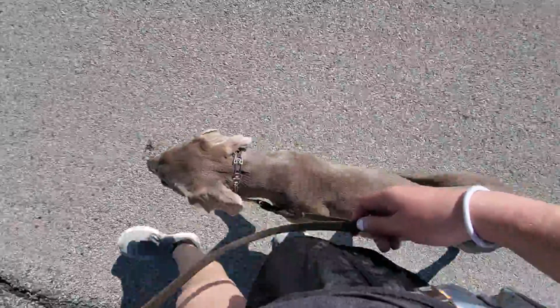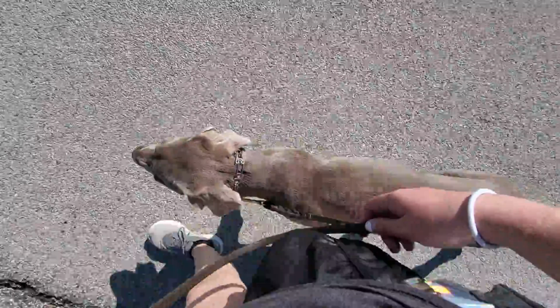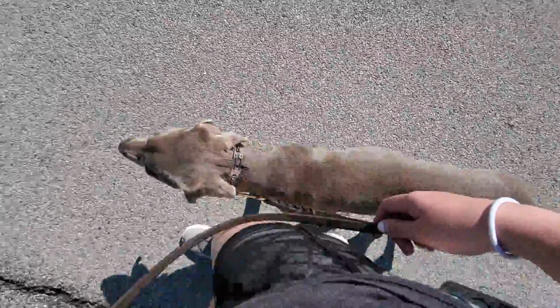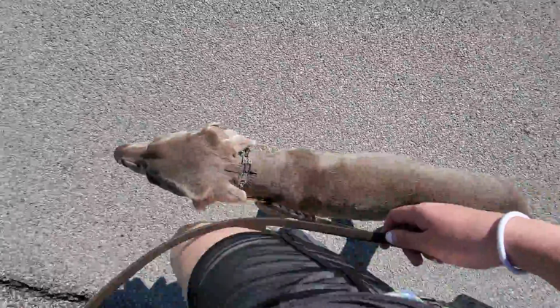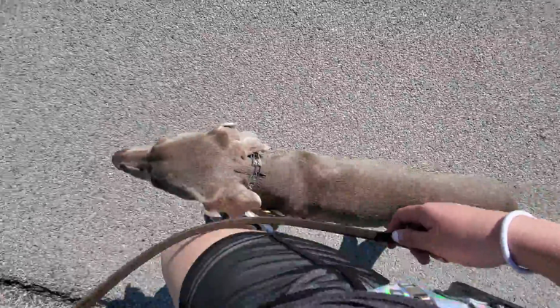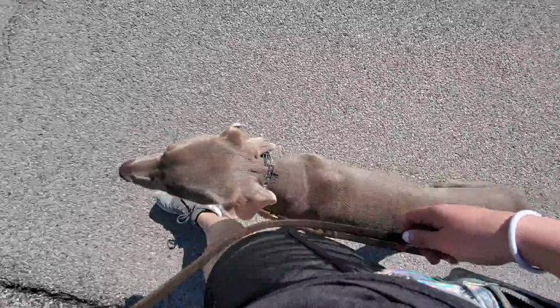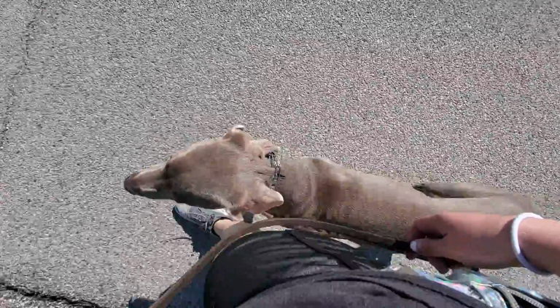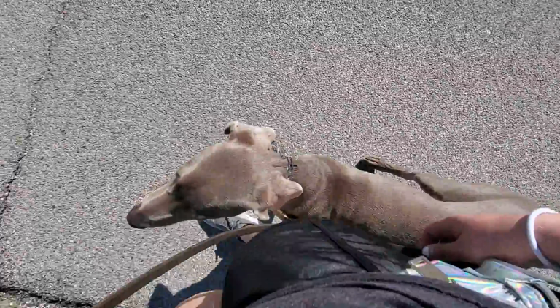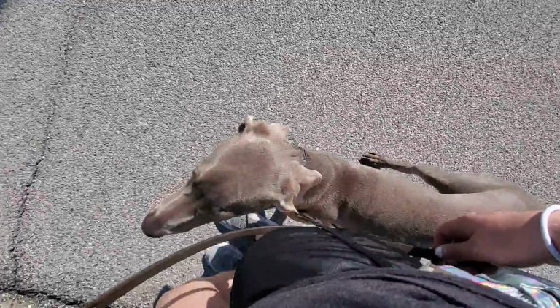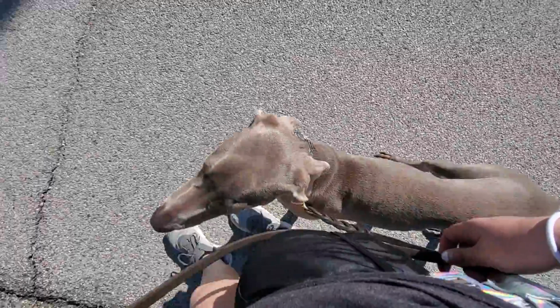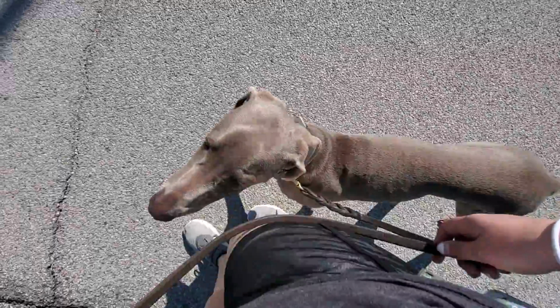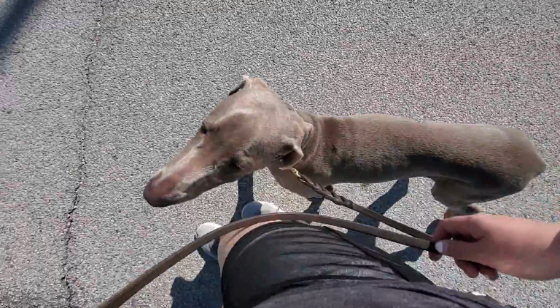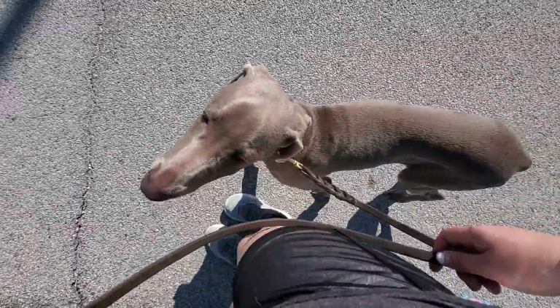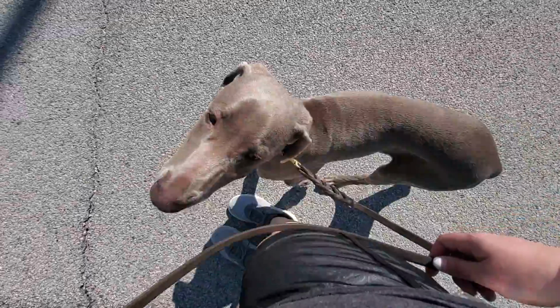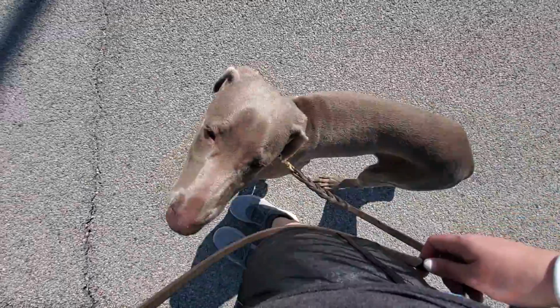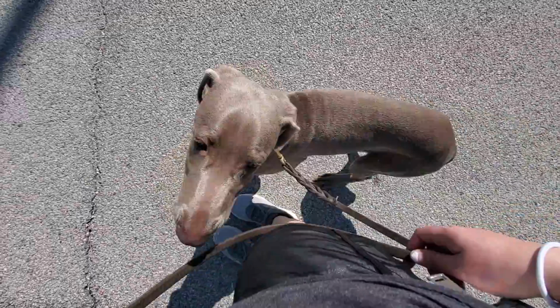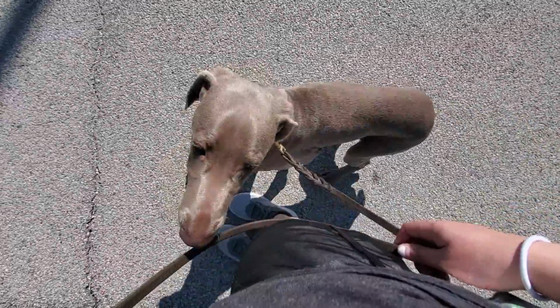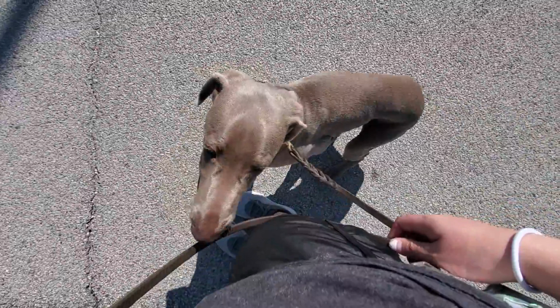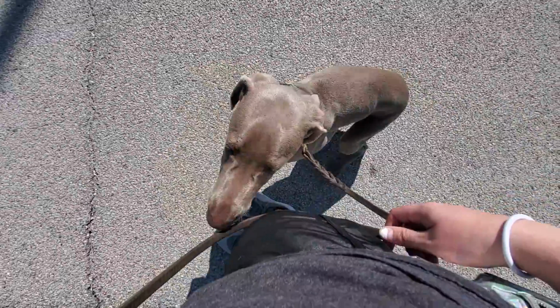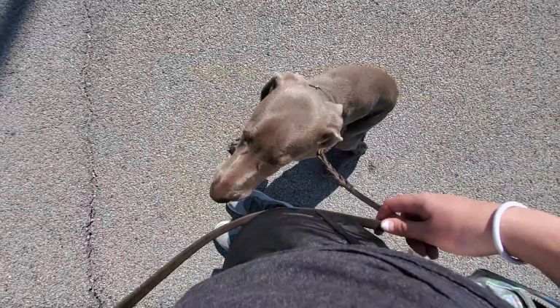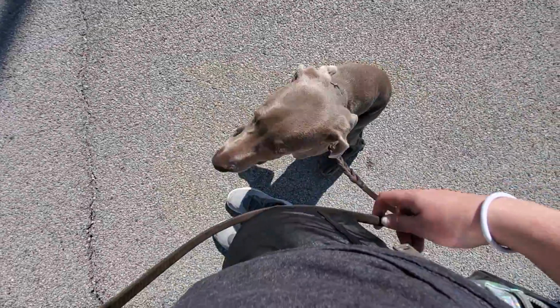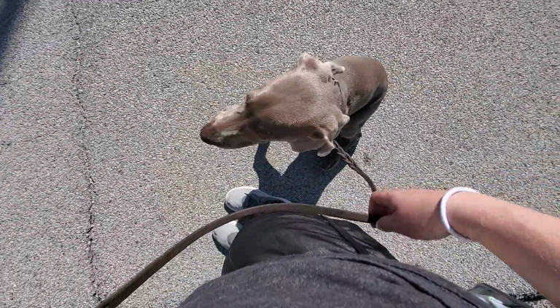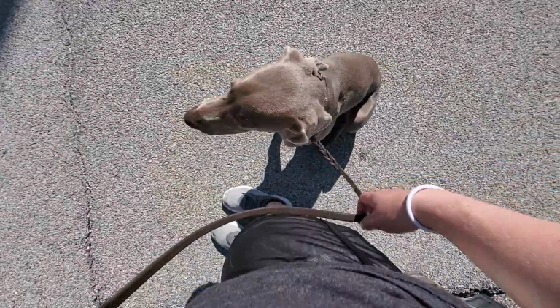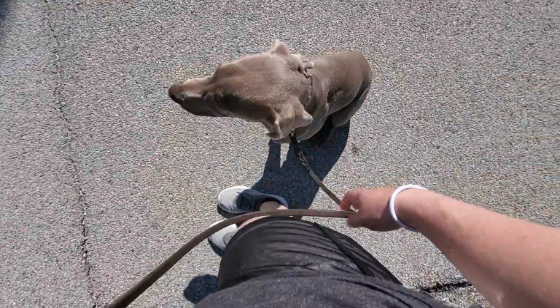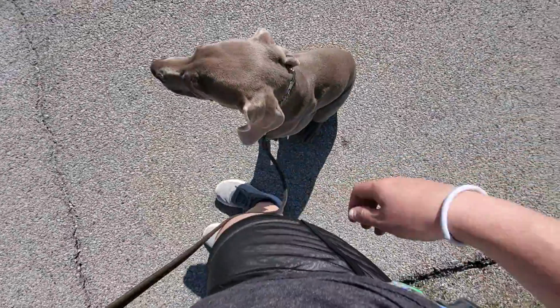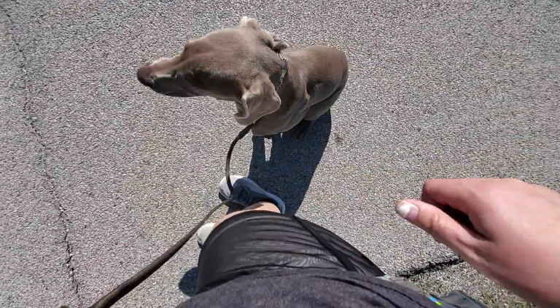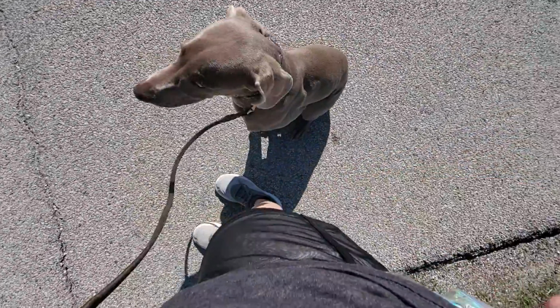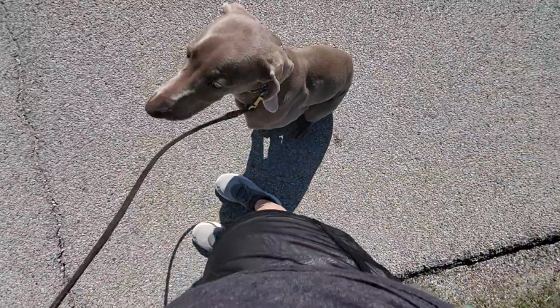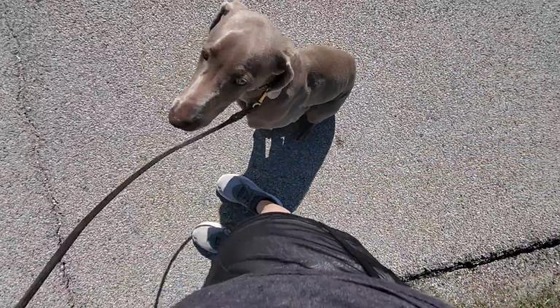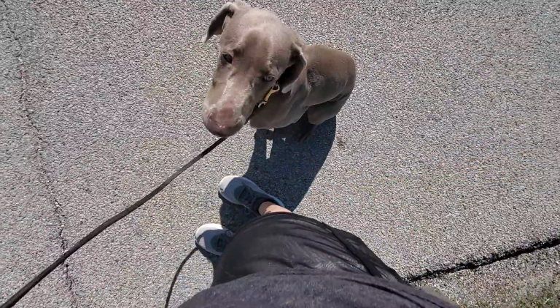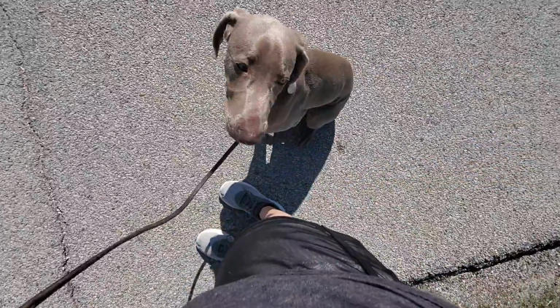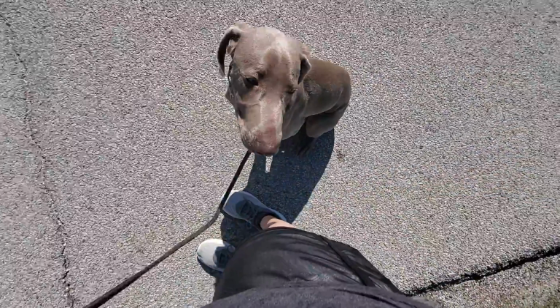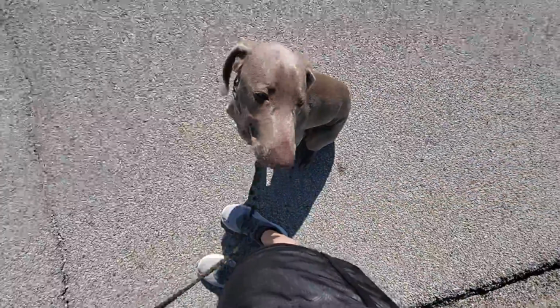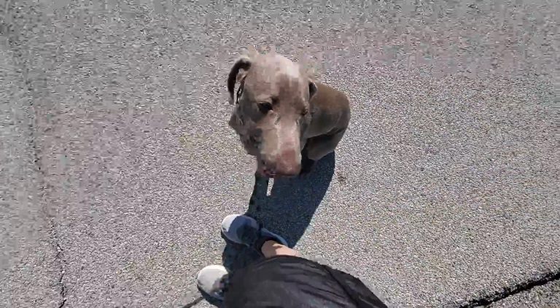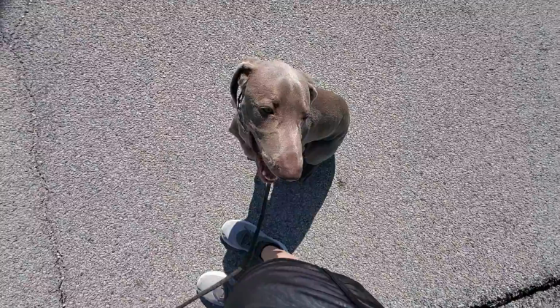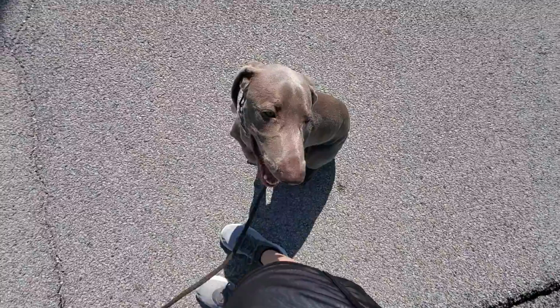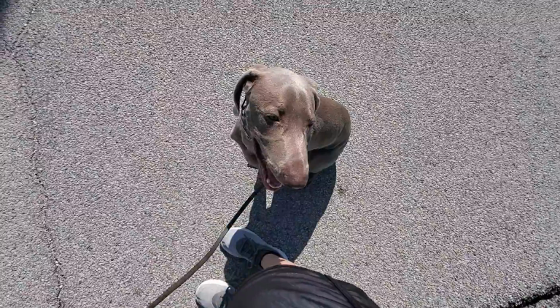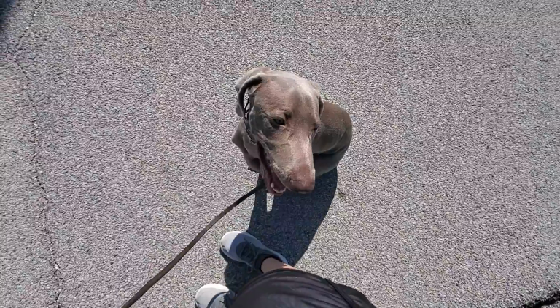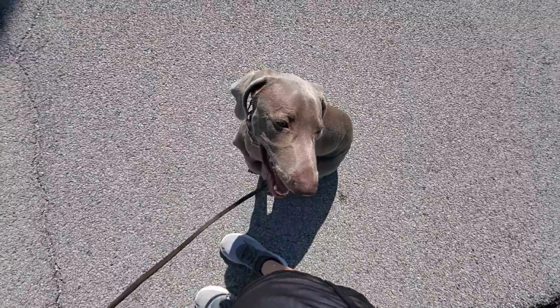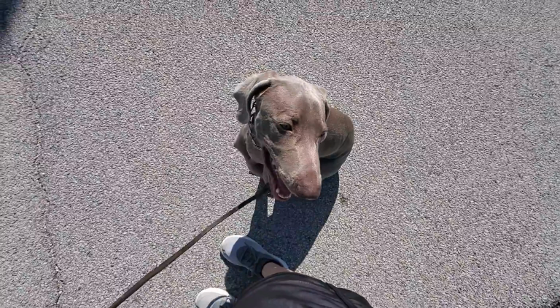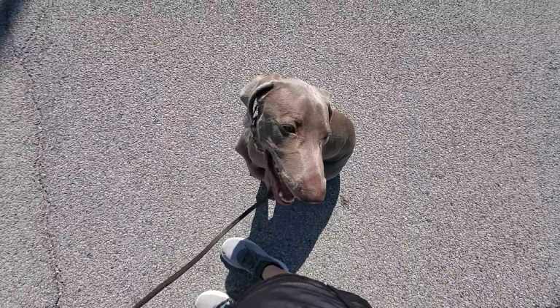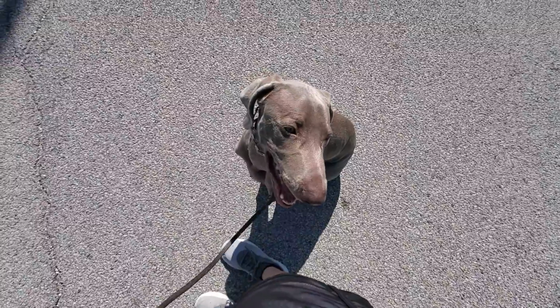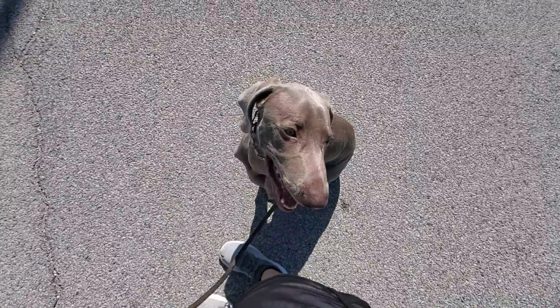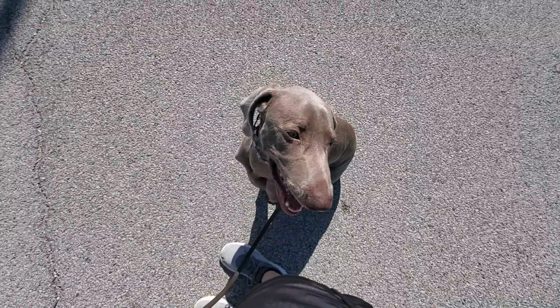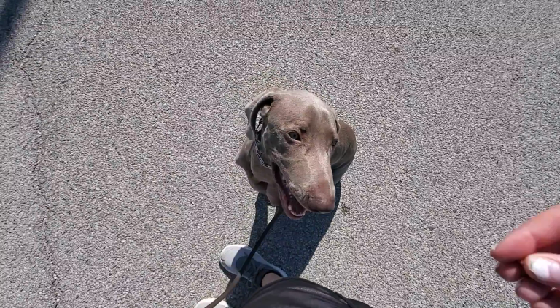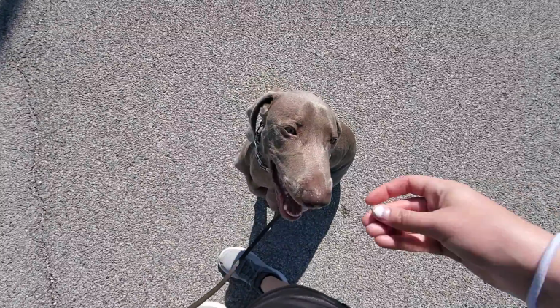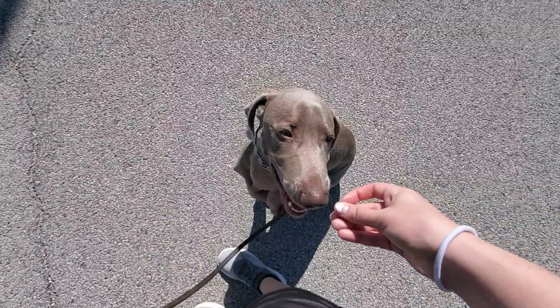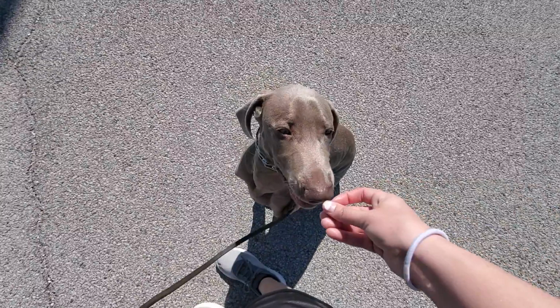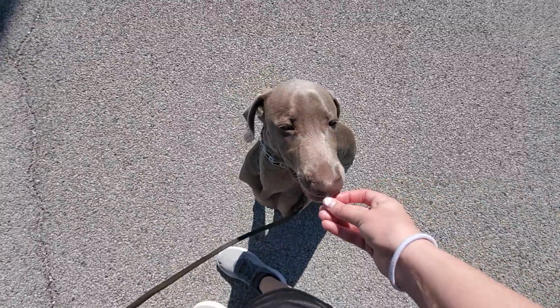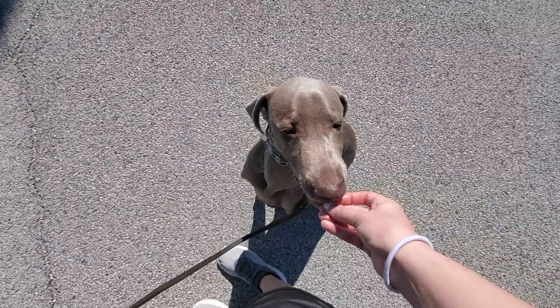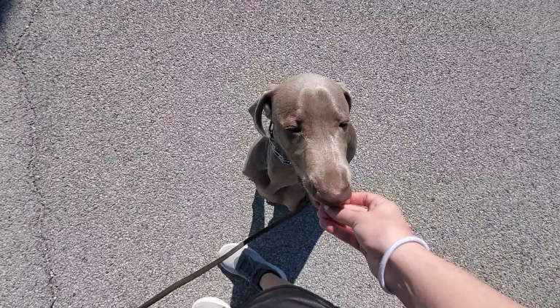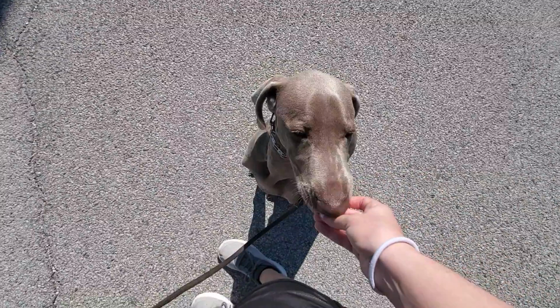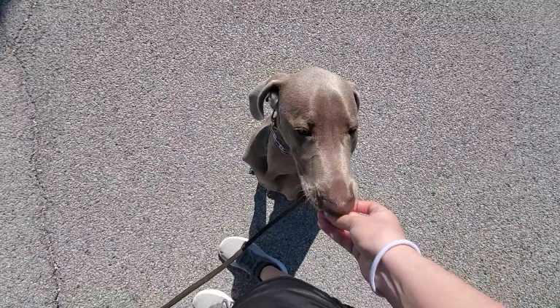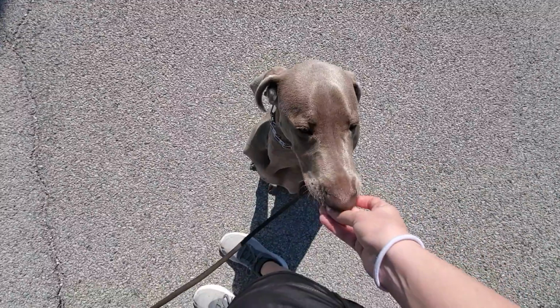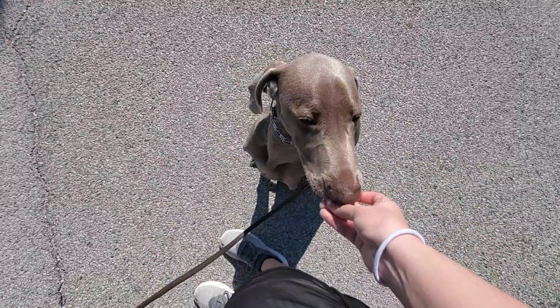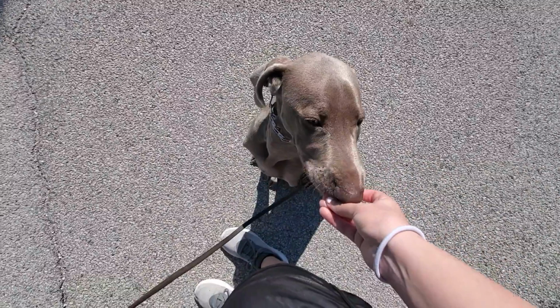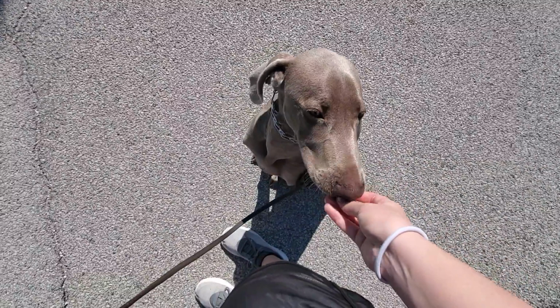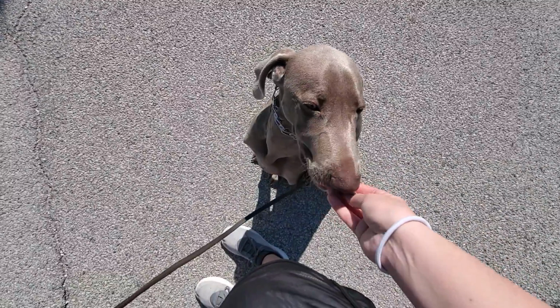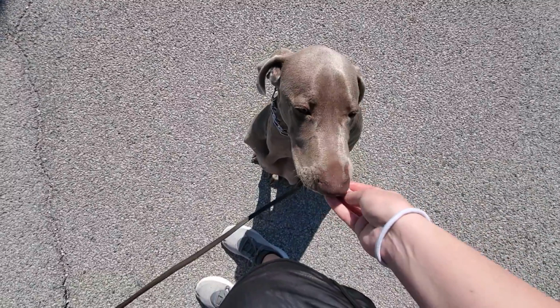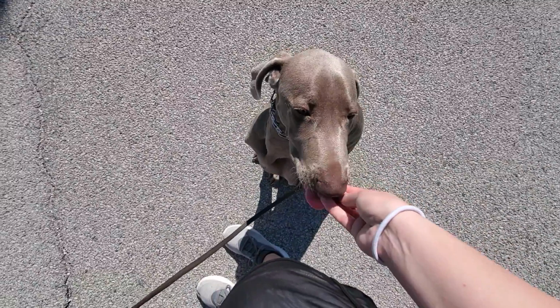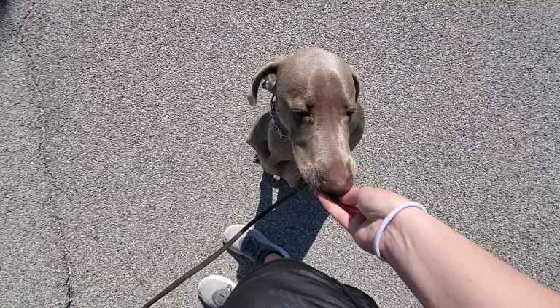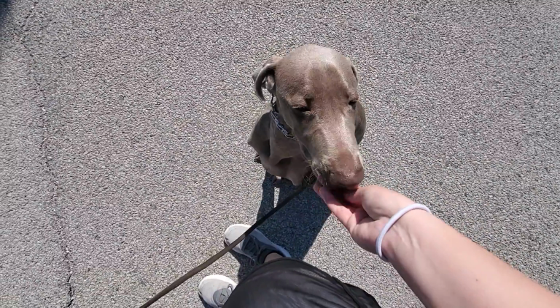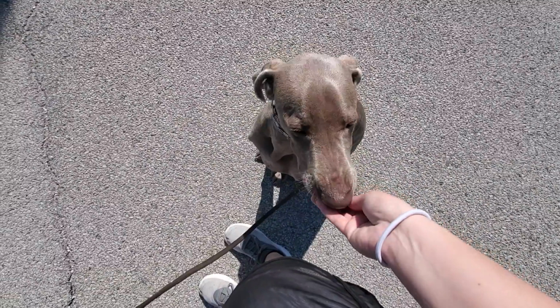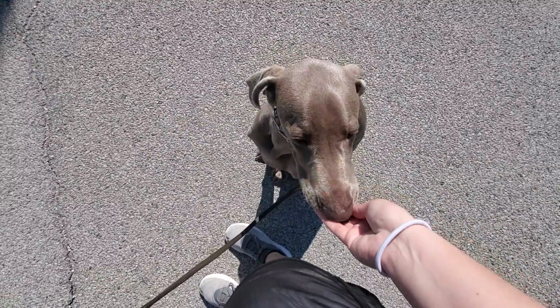Whenever we stop, sit. We always ask Ghost to sit. That way he doesn't wander out of the heel position.